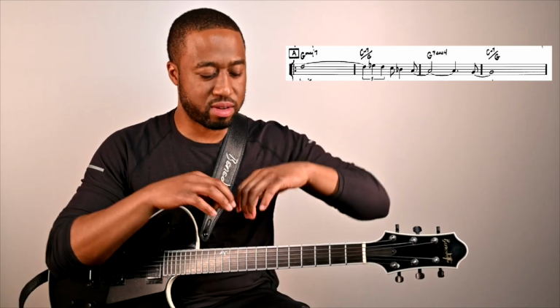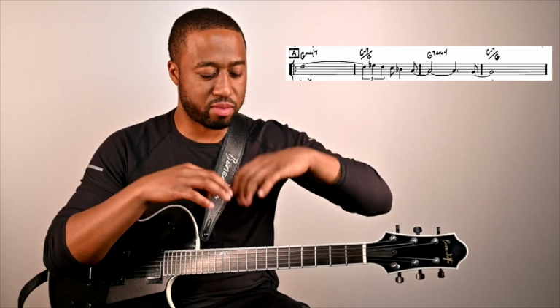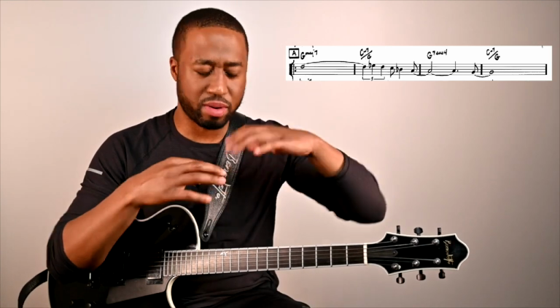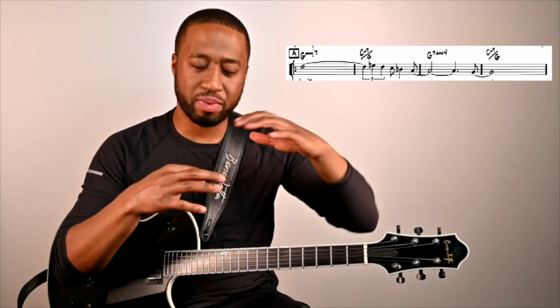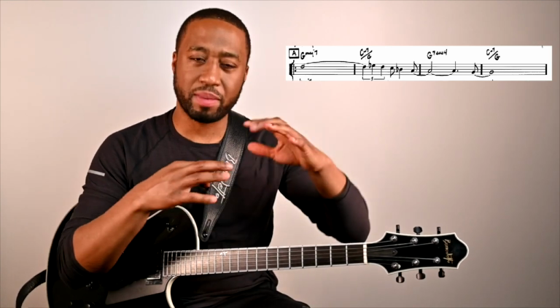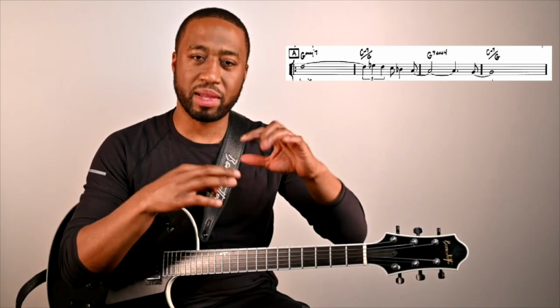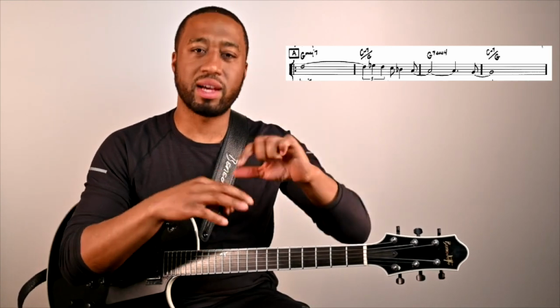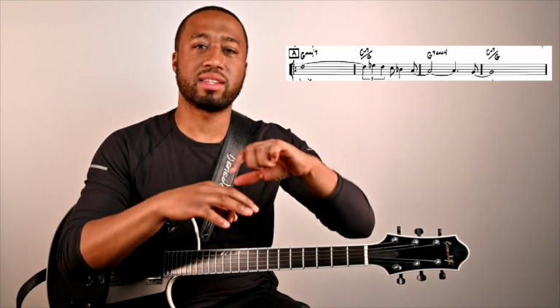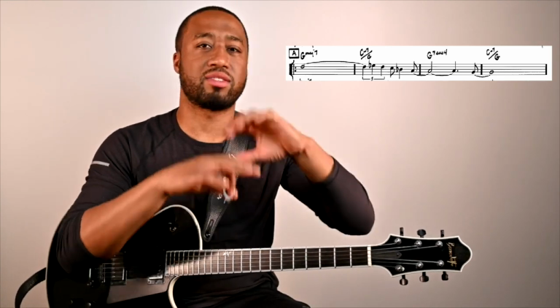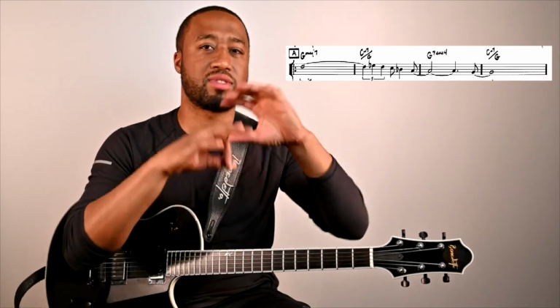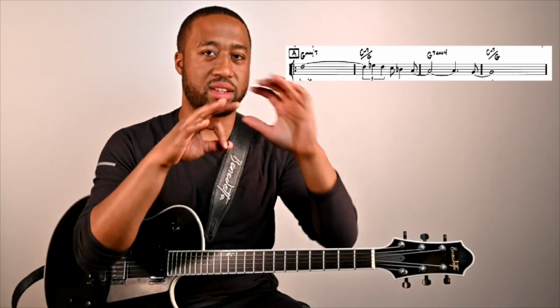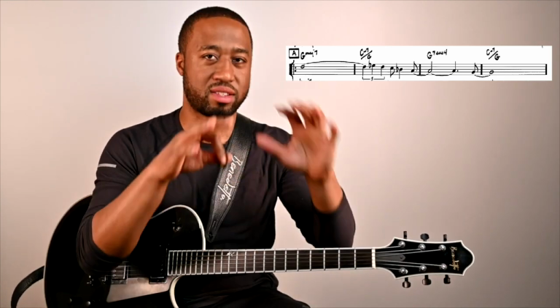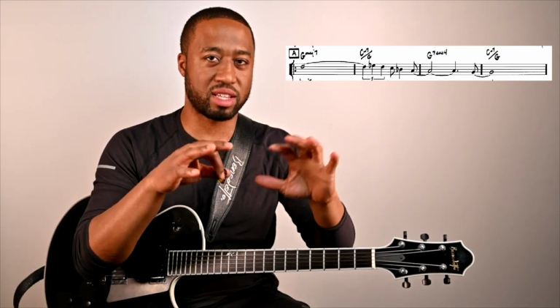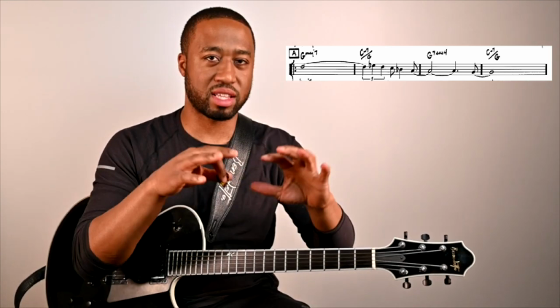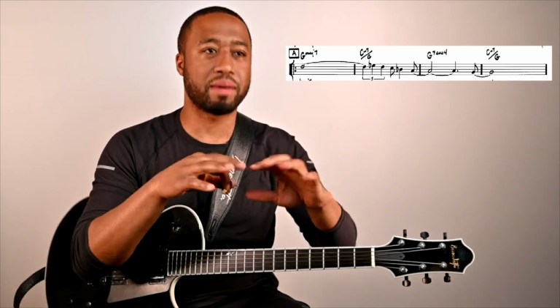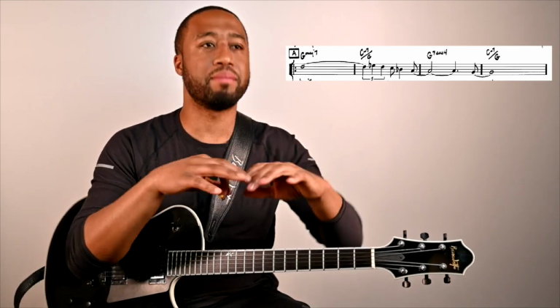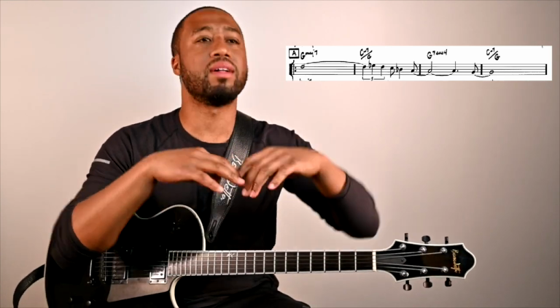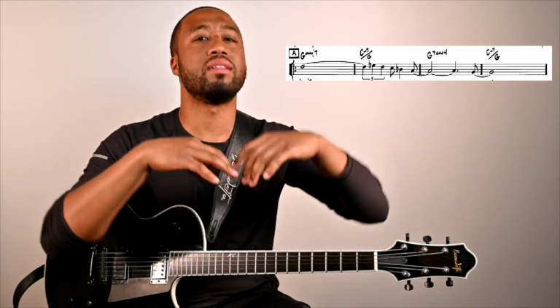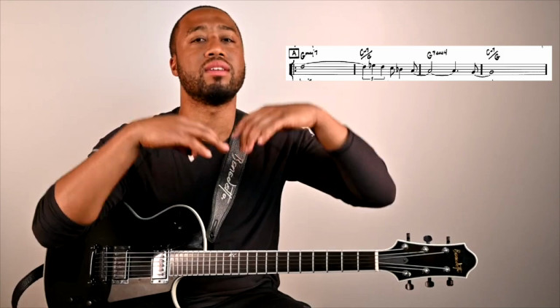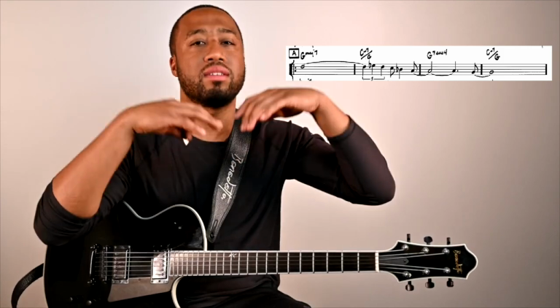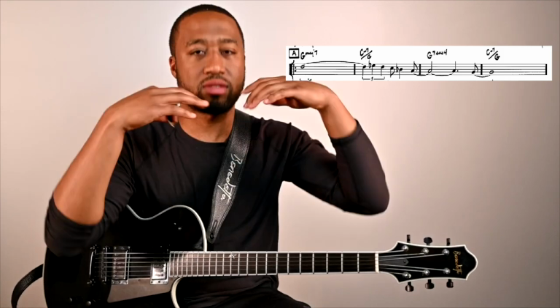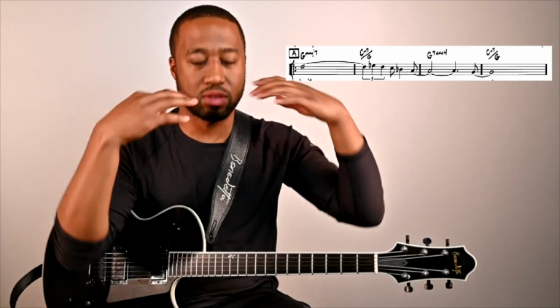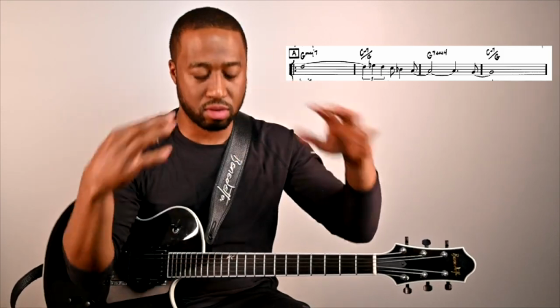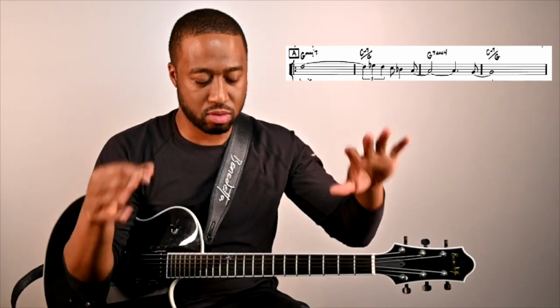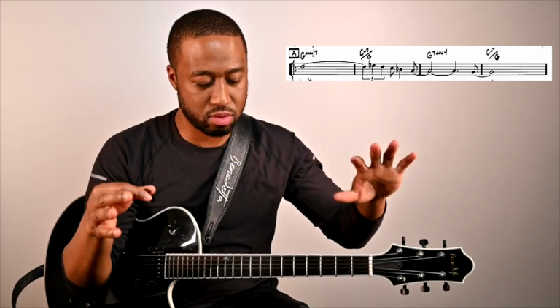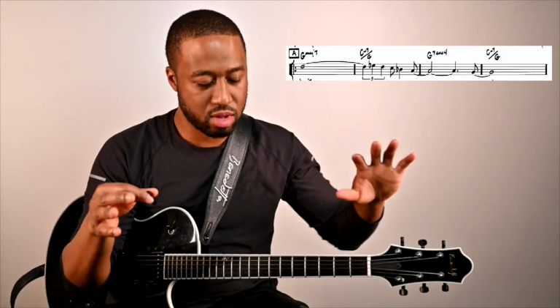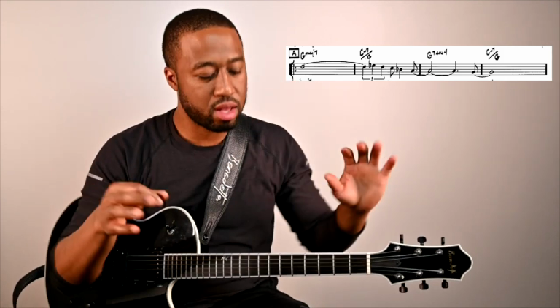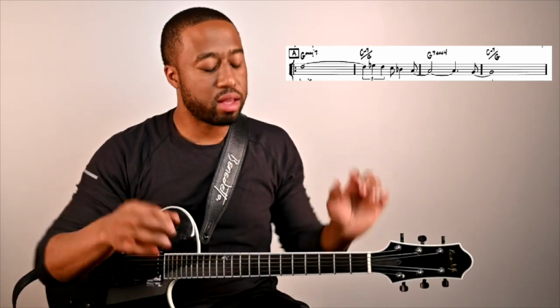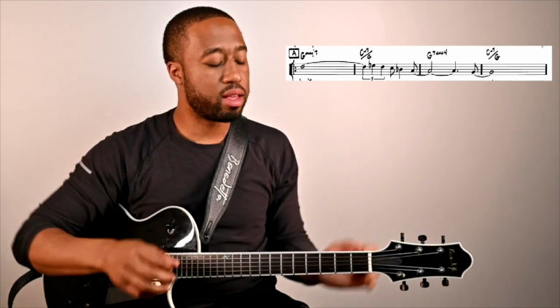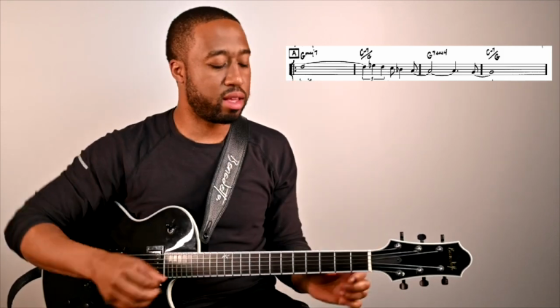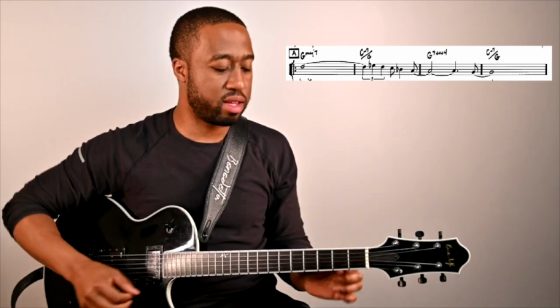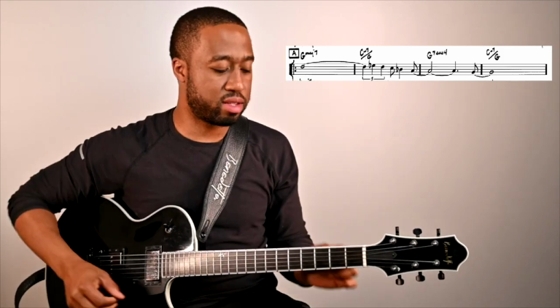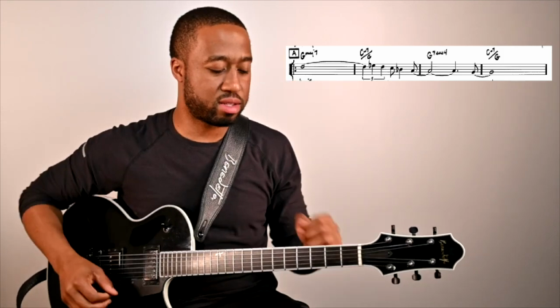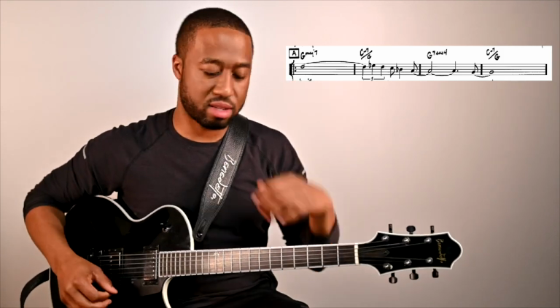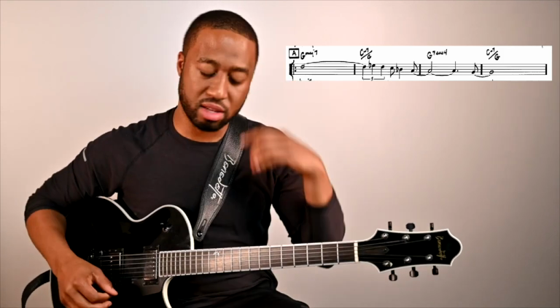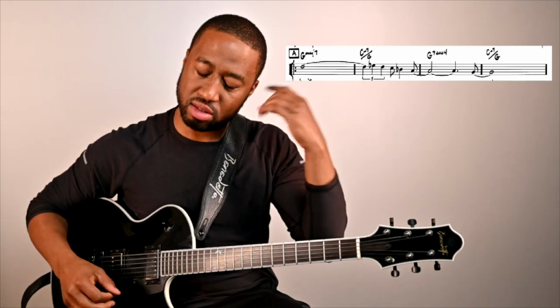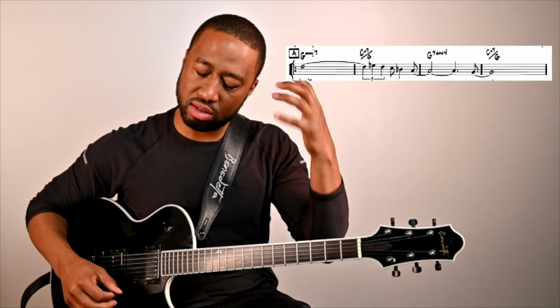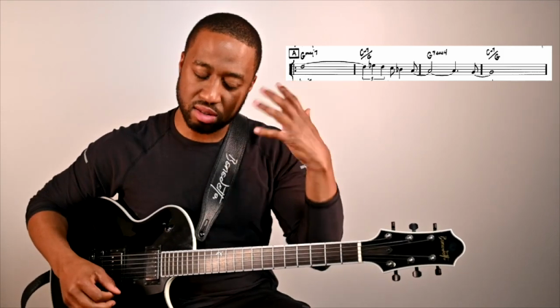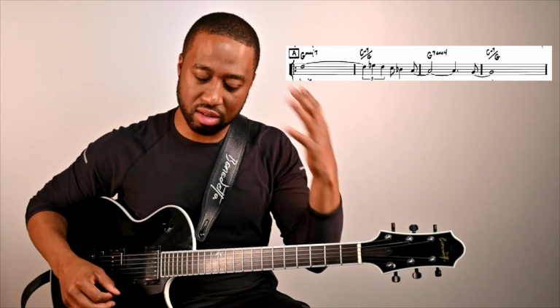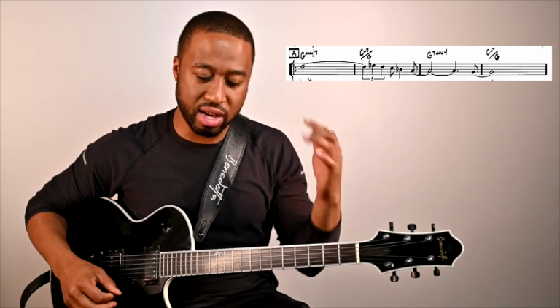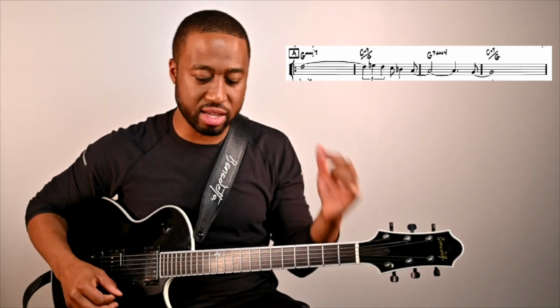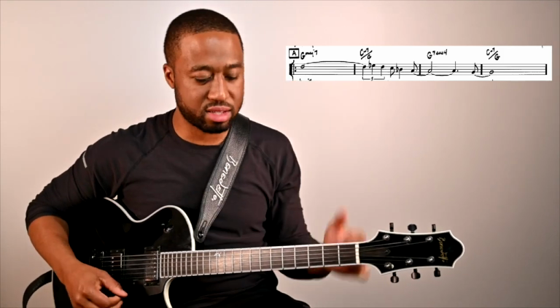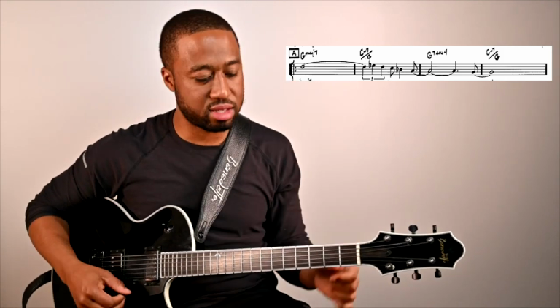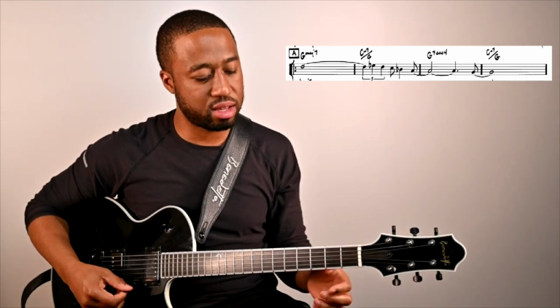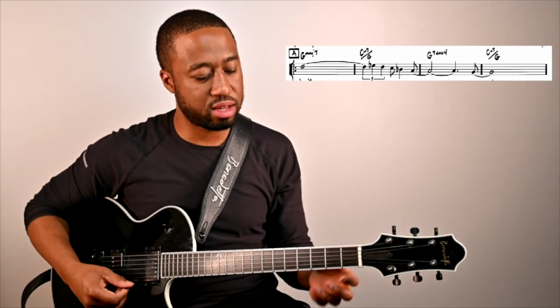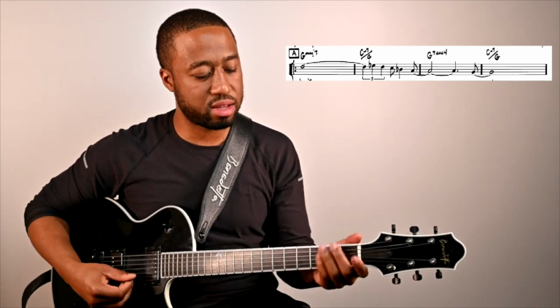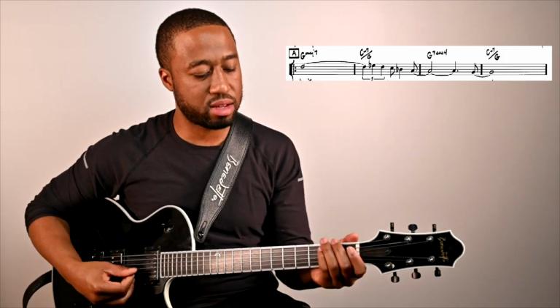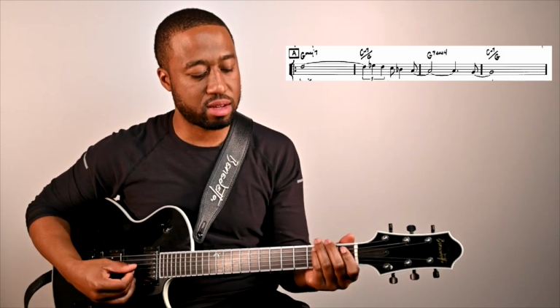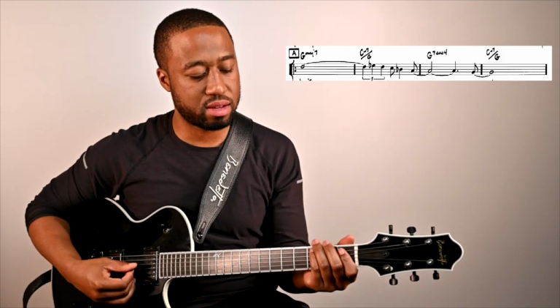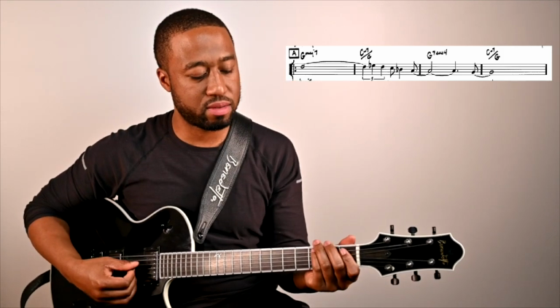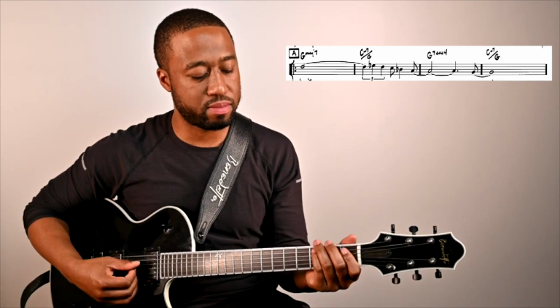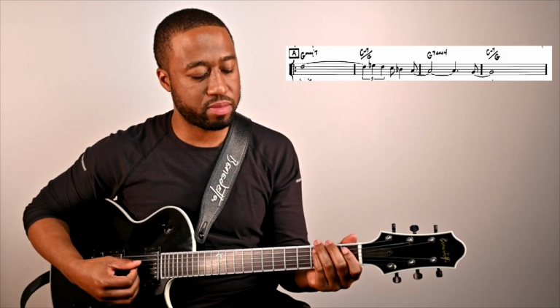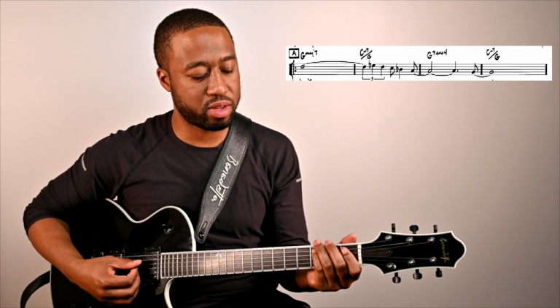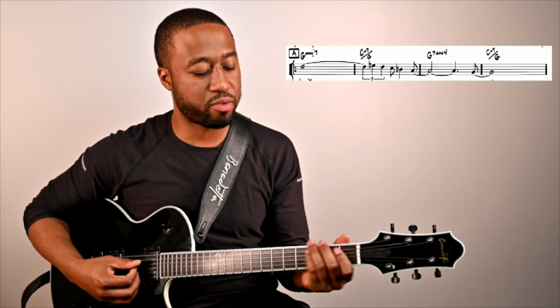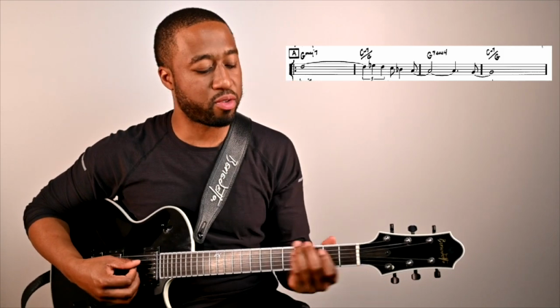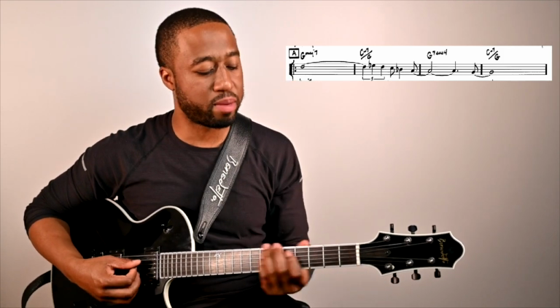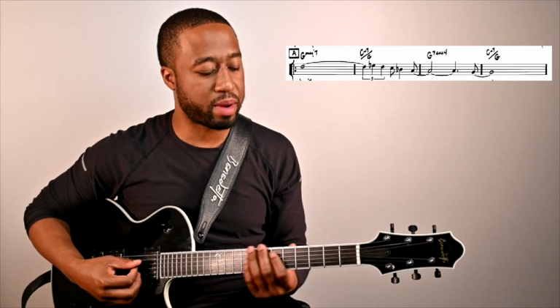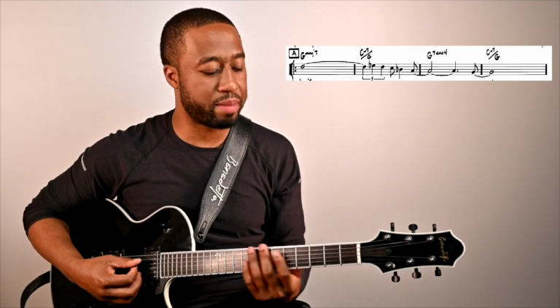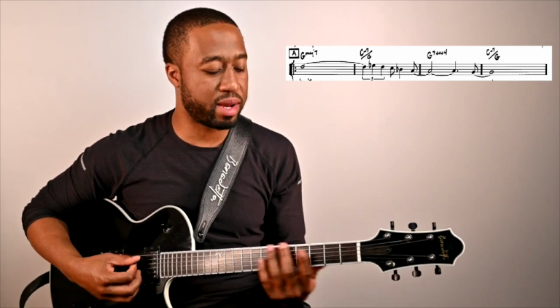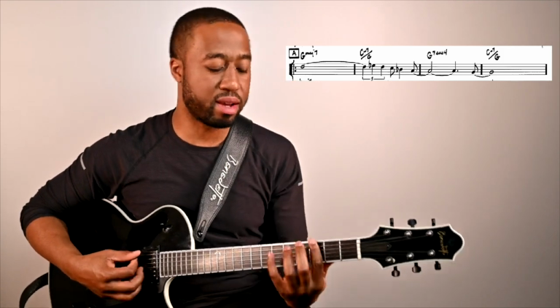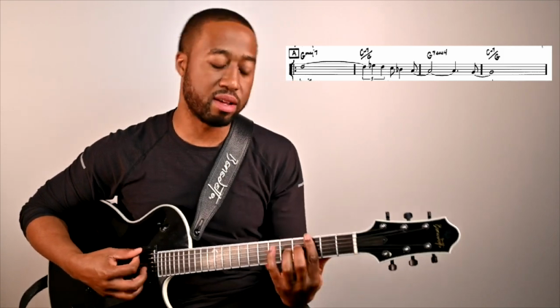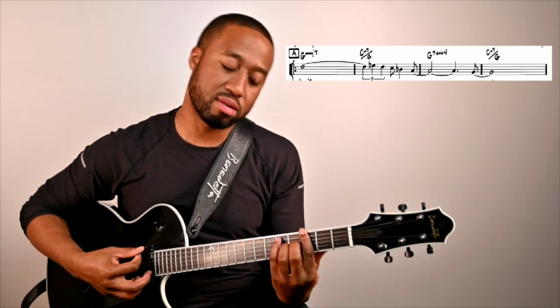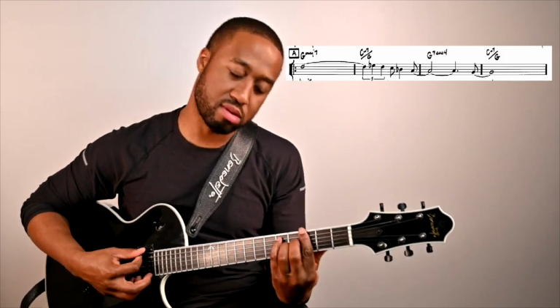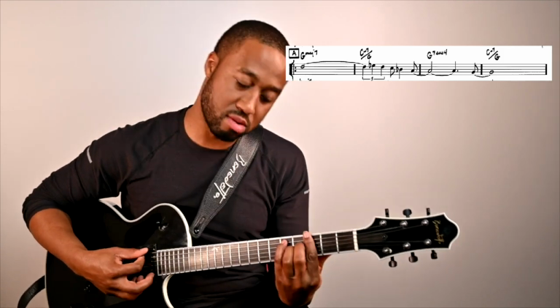When I play my lines, I try to sing that melody — it's constantly in the front of my mind.